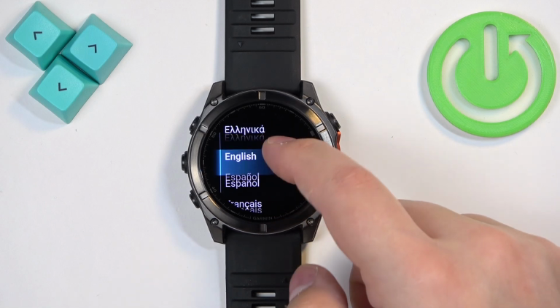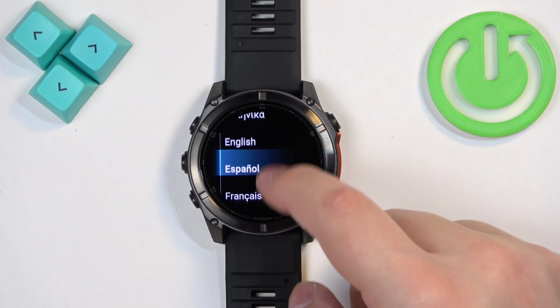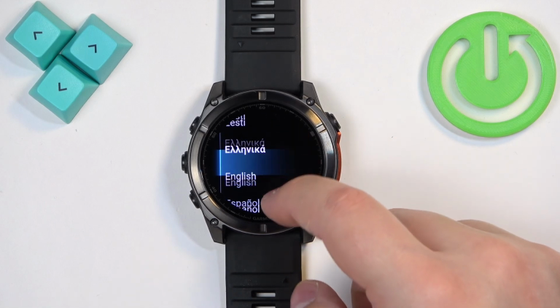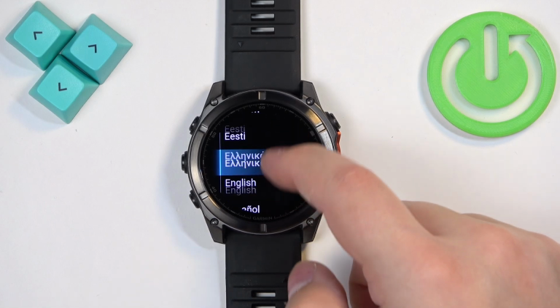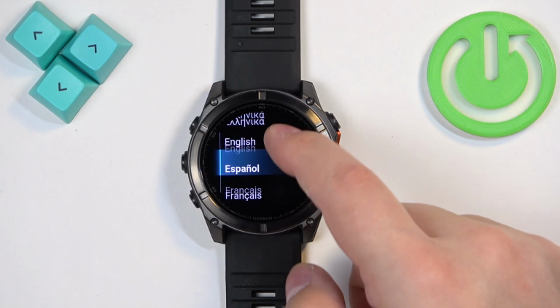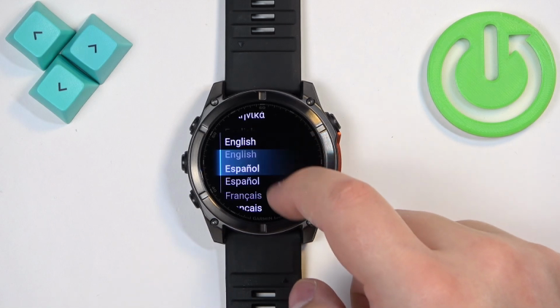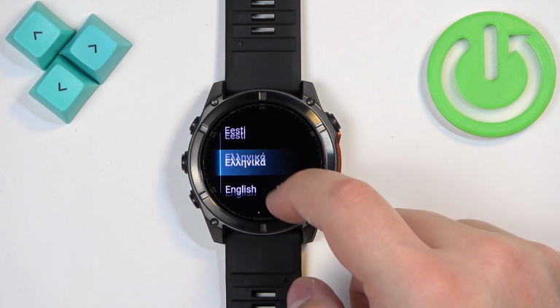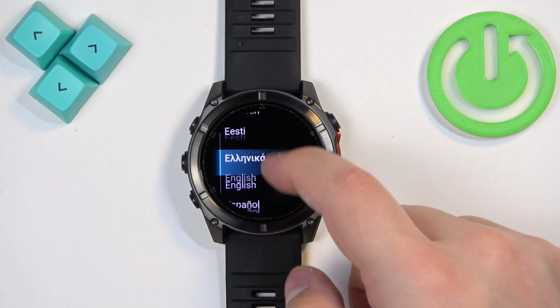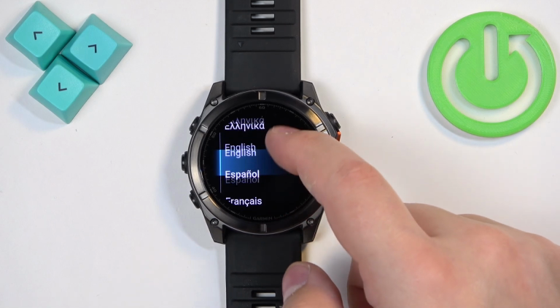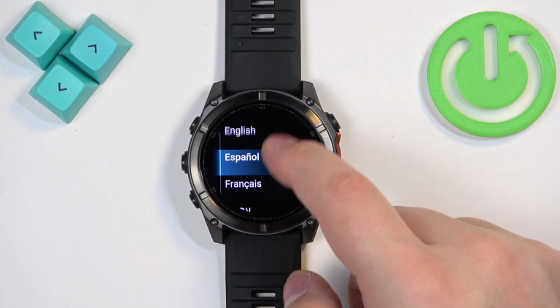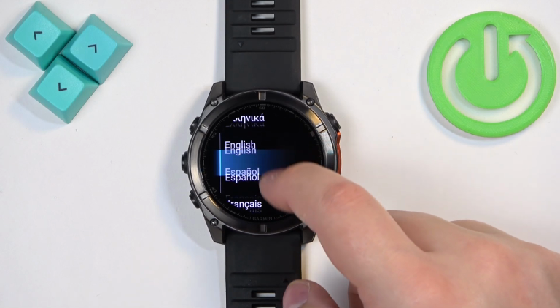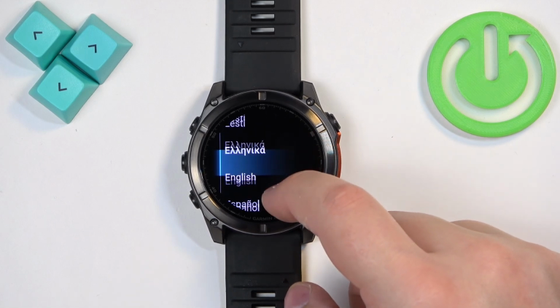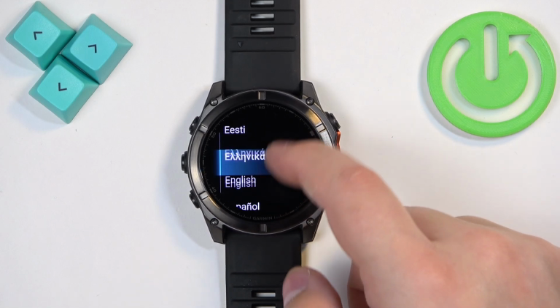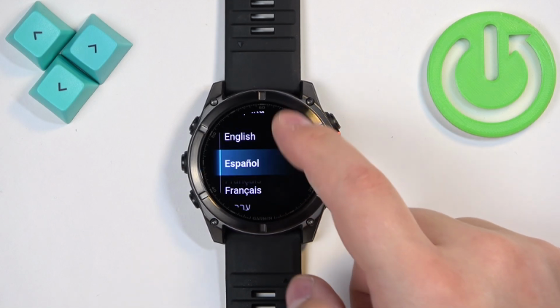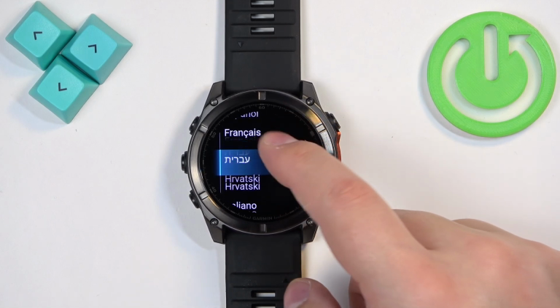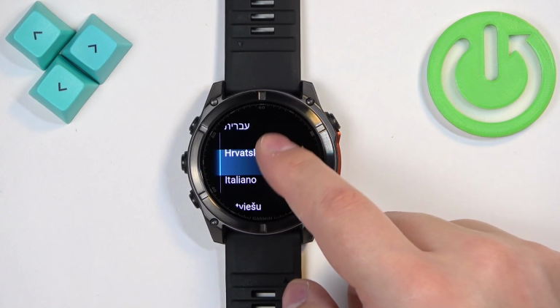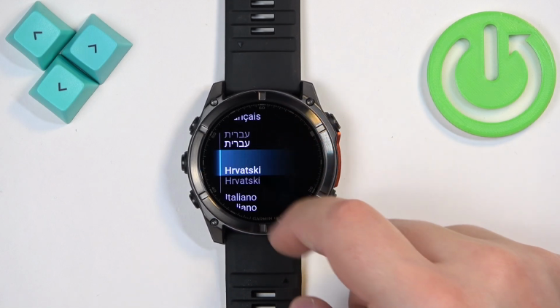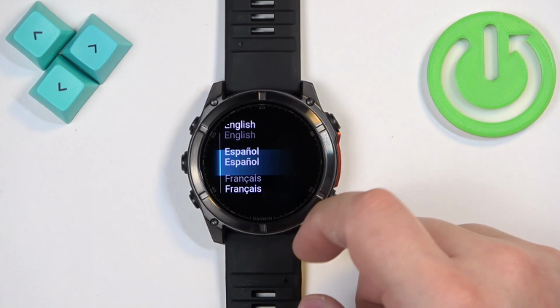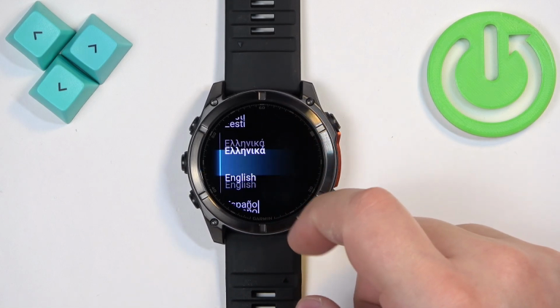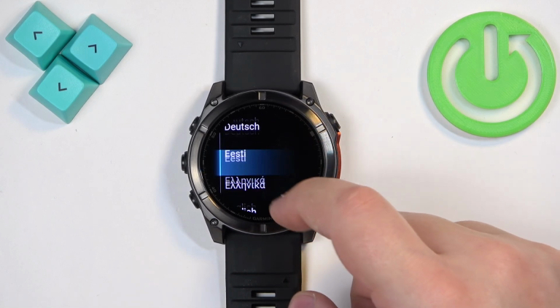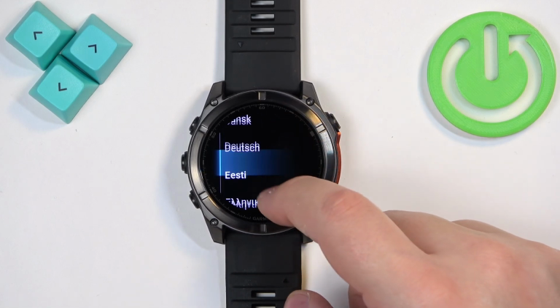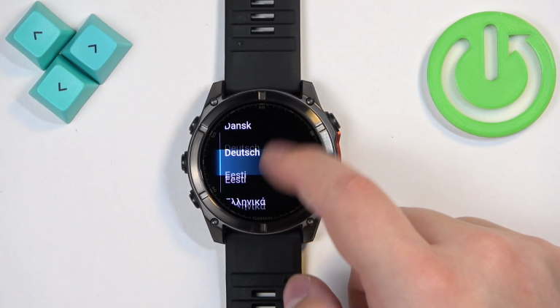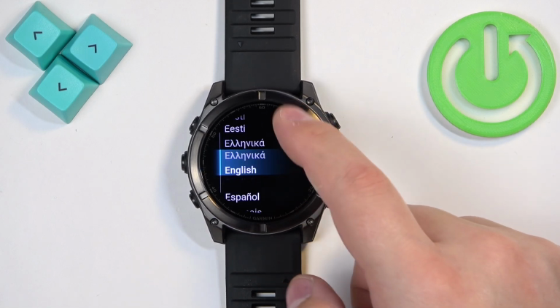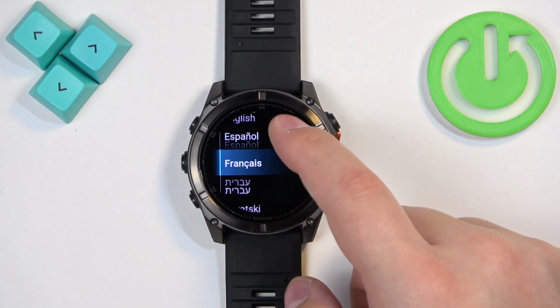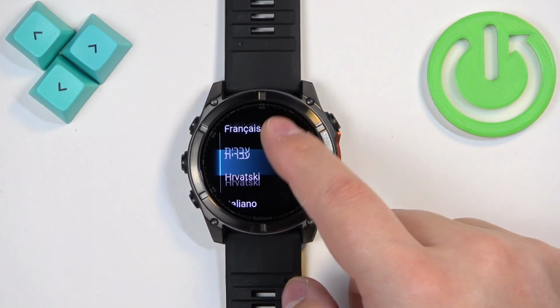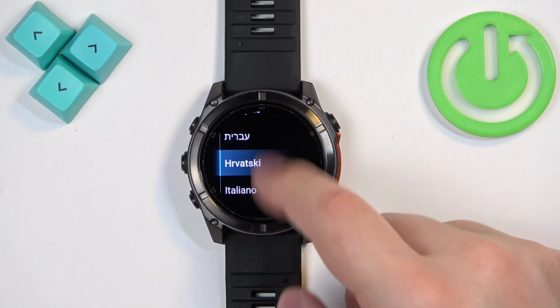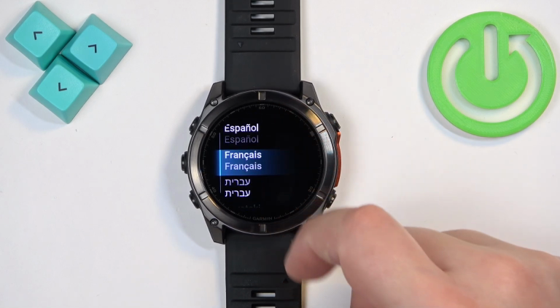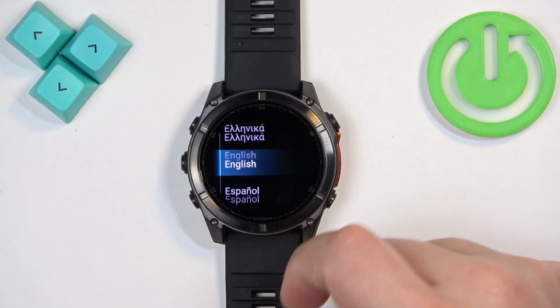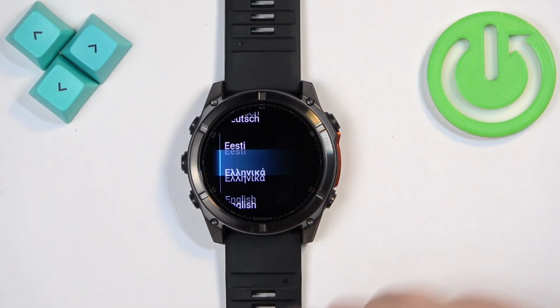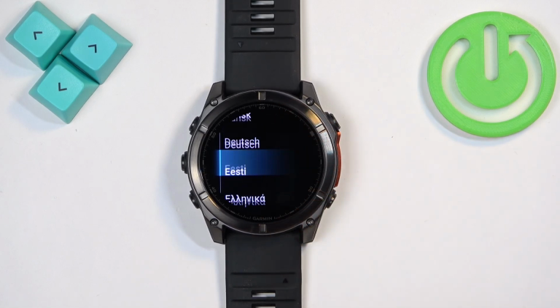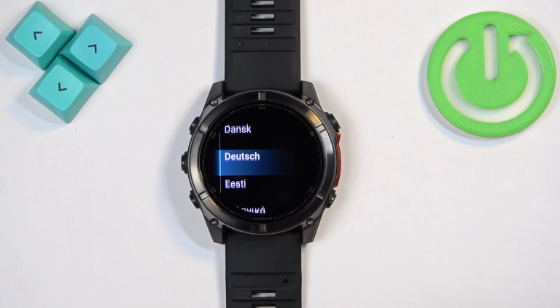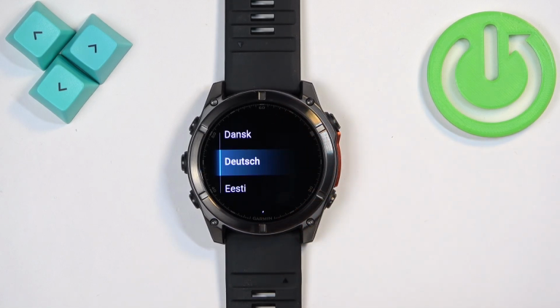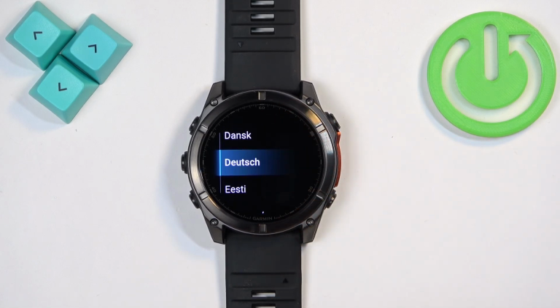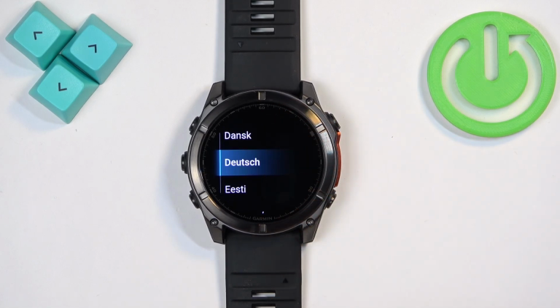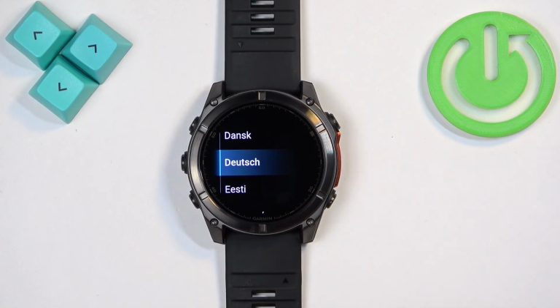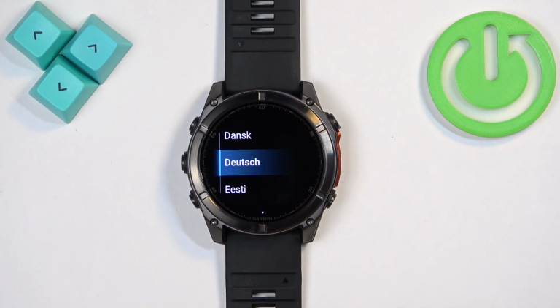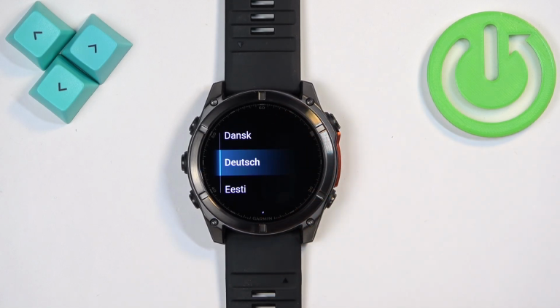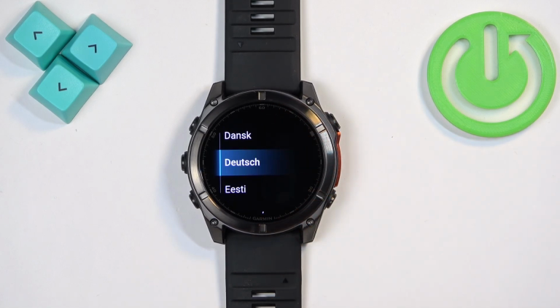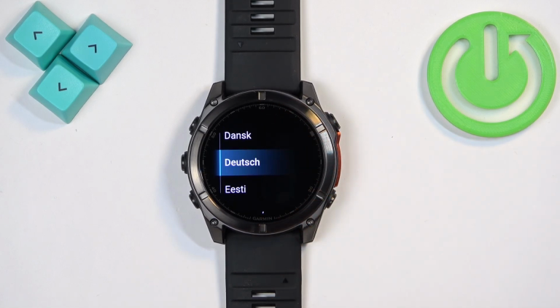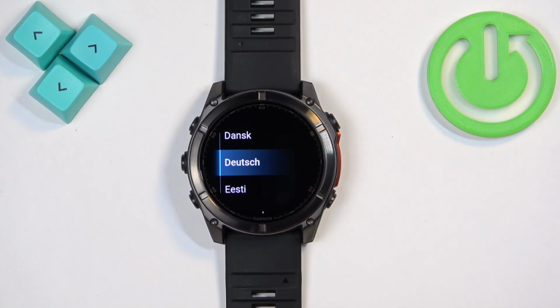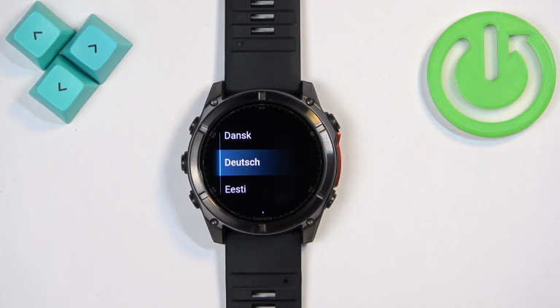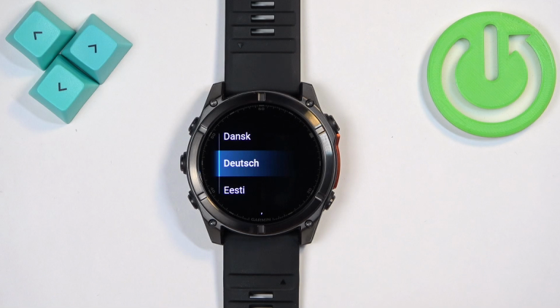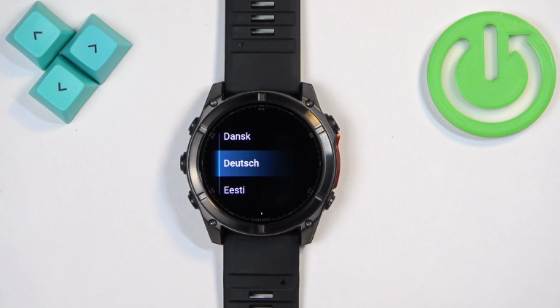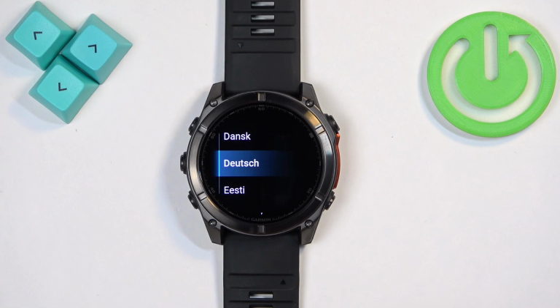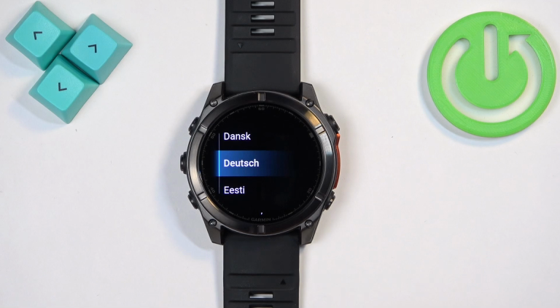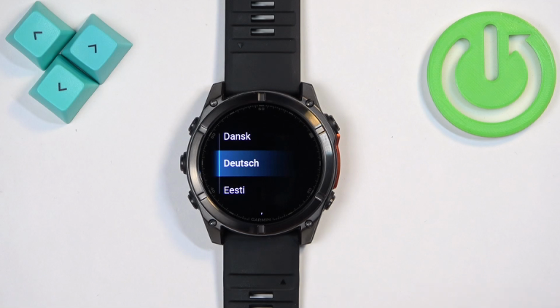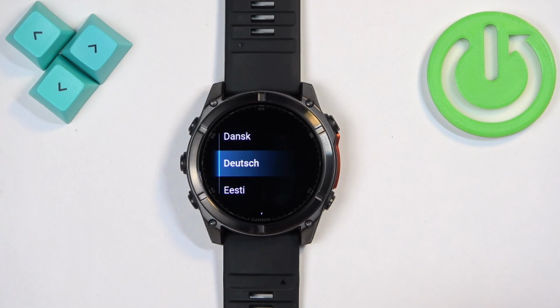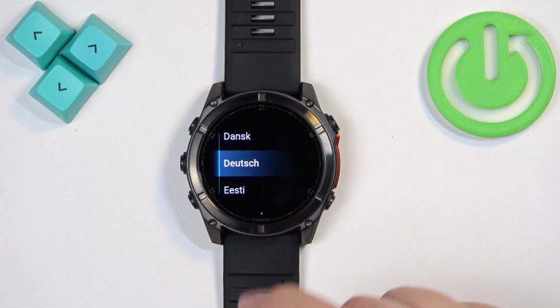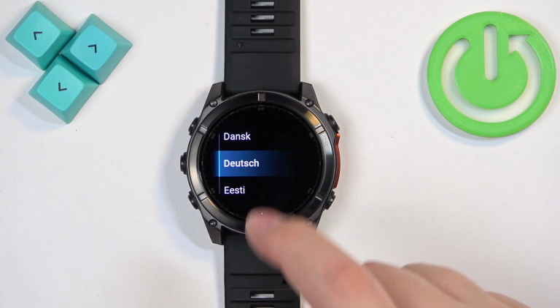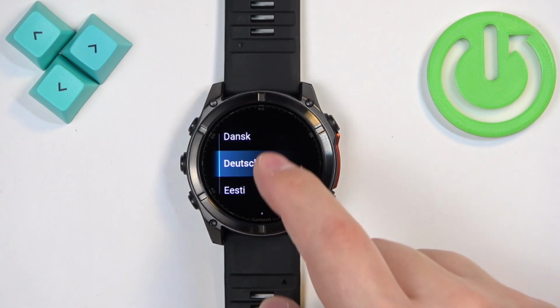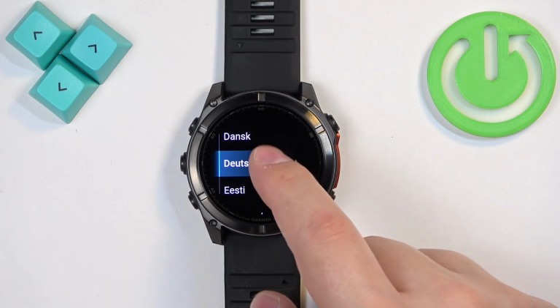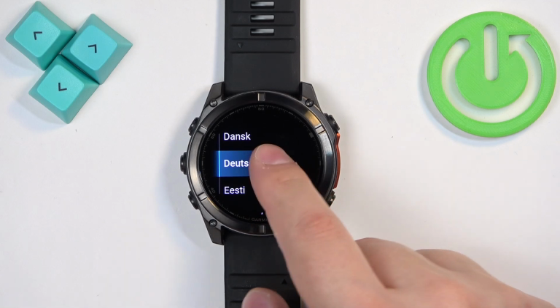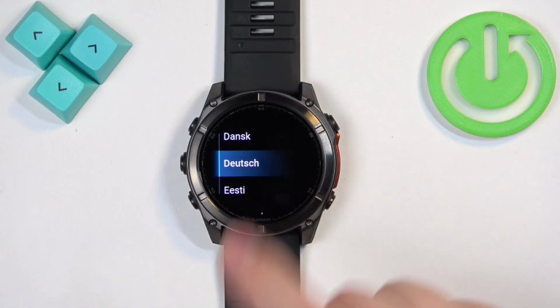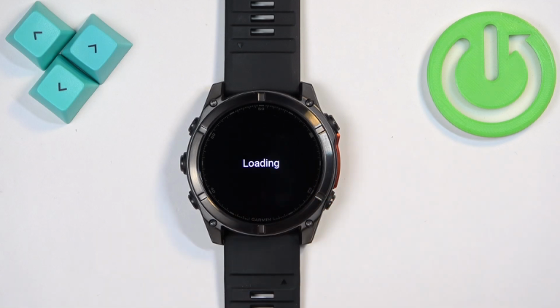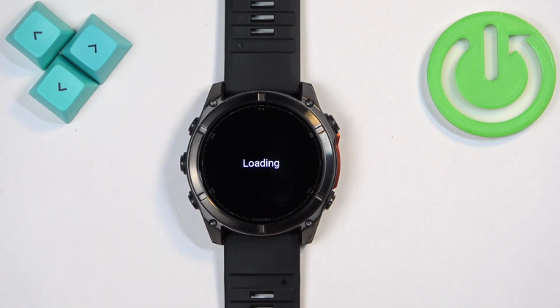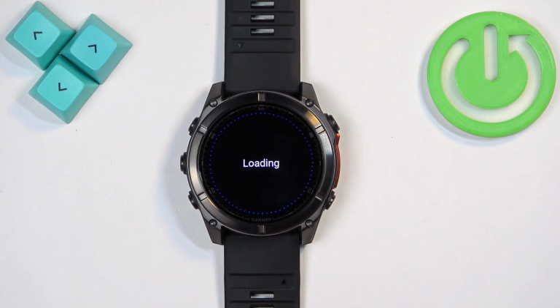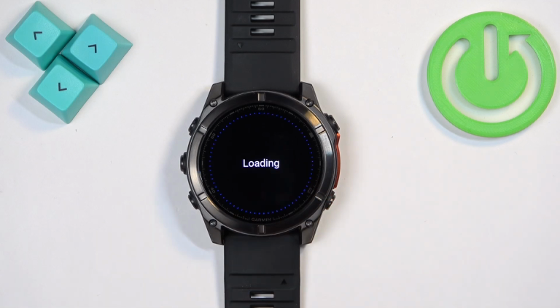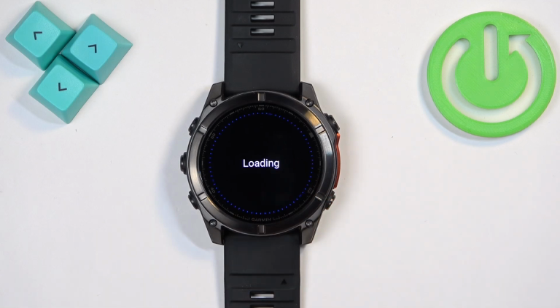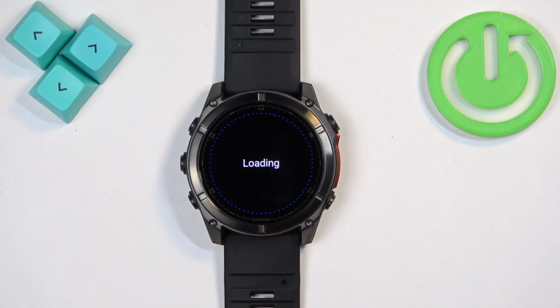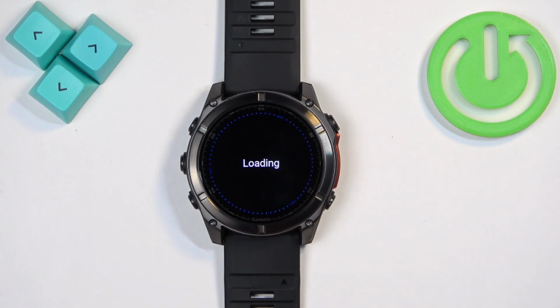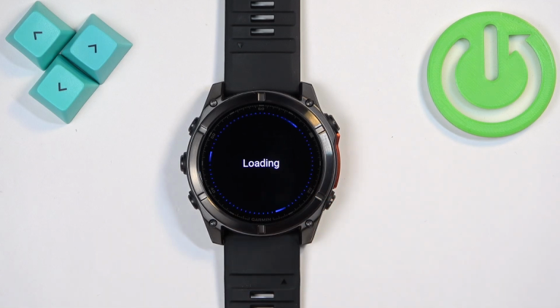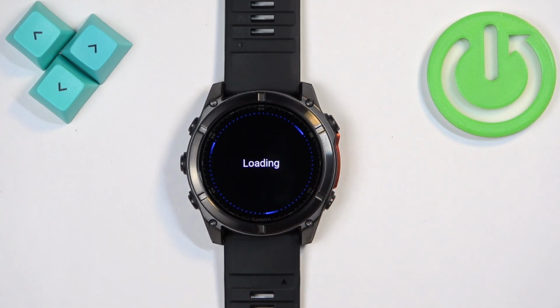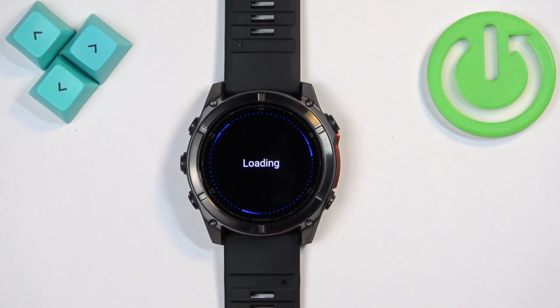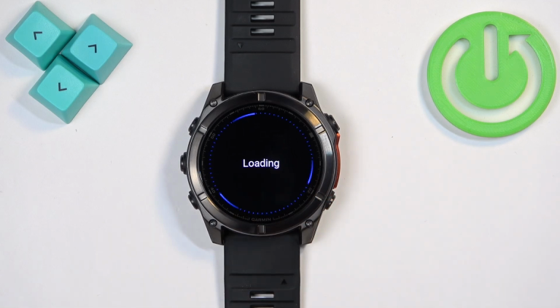Now you should see the list of languages on the screen. Scroll through it, find the language you would like to use, and tap on it to apply it.